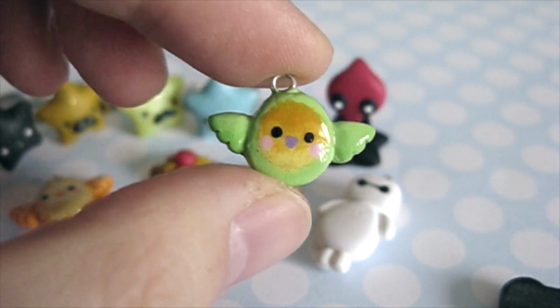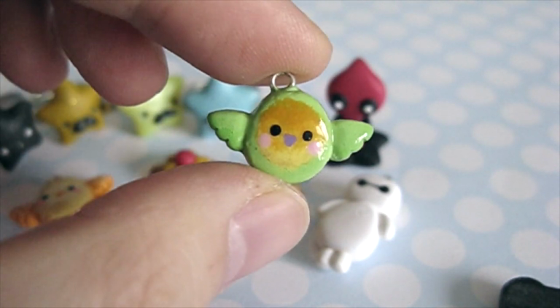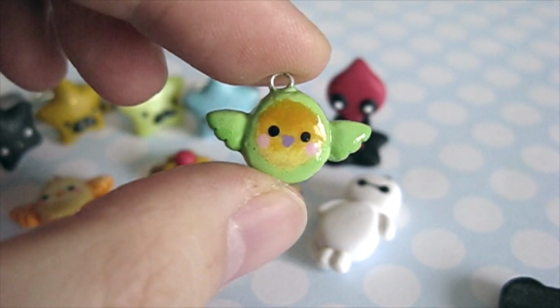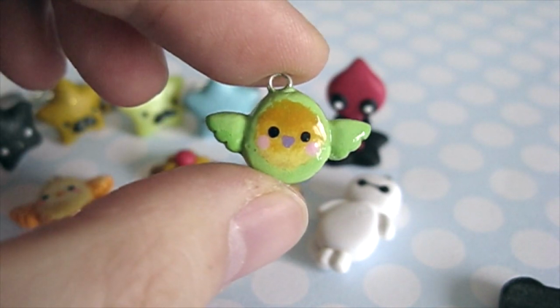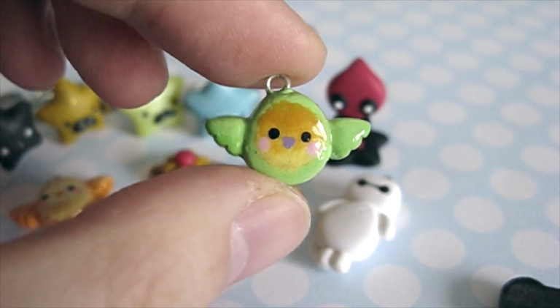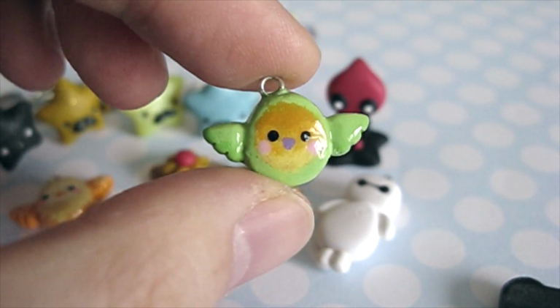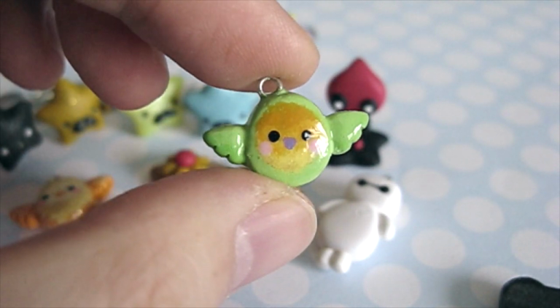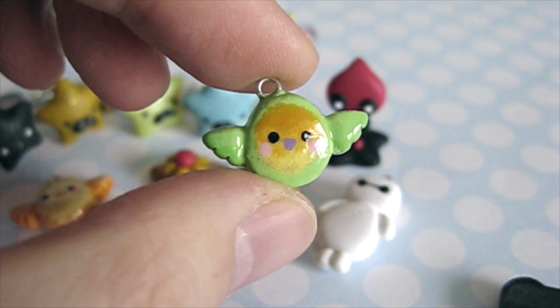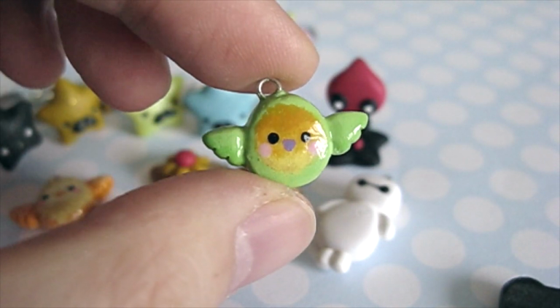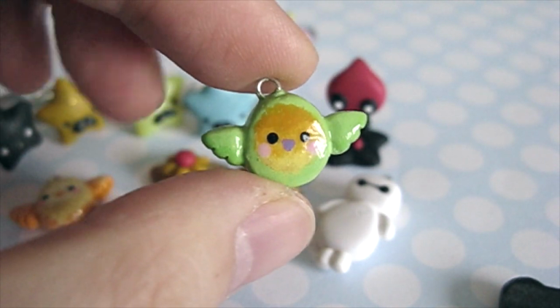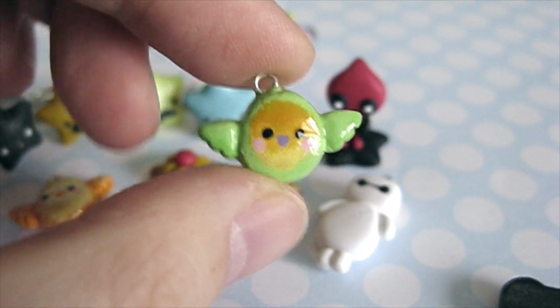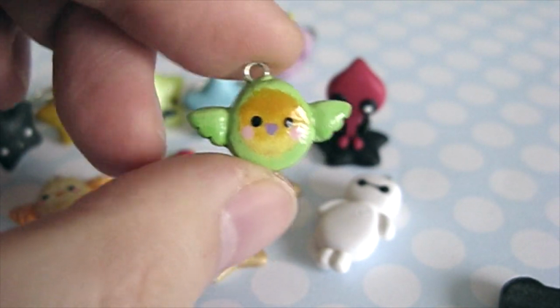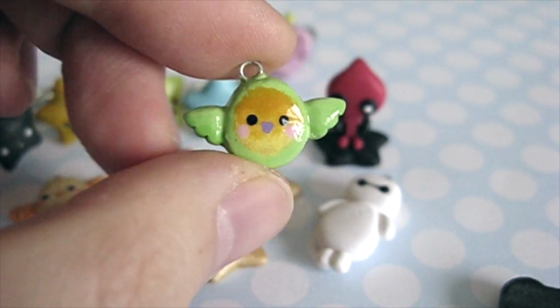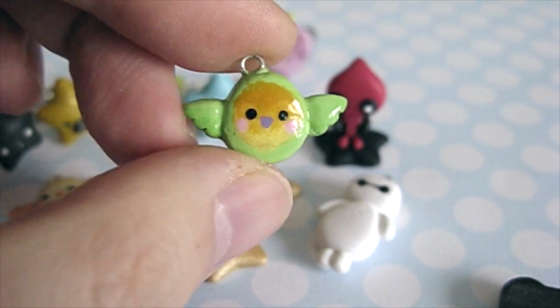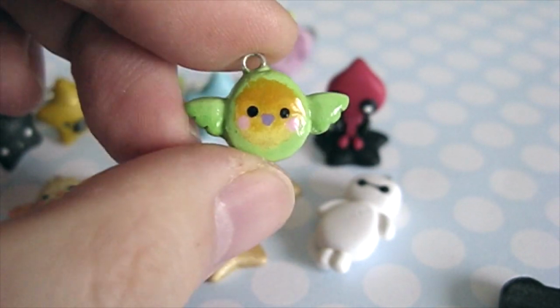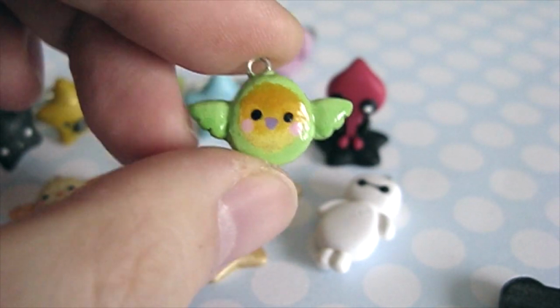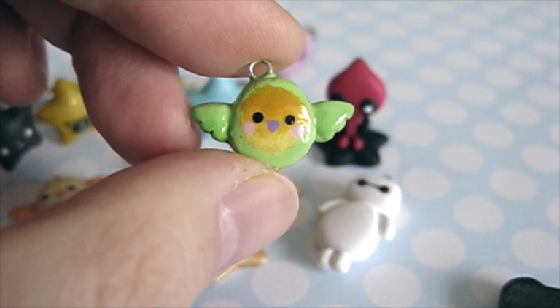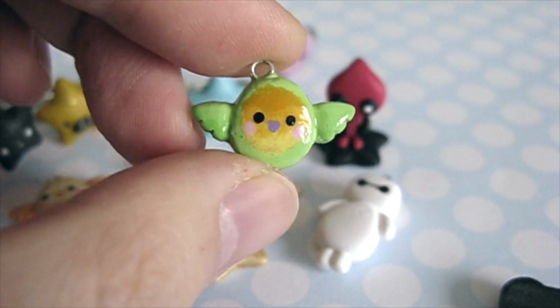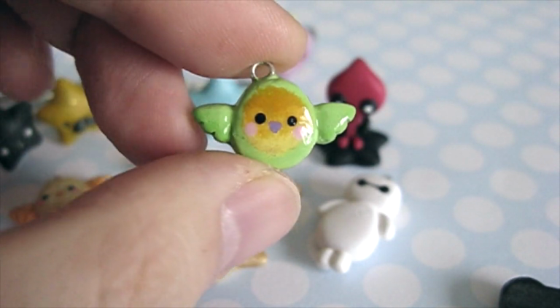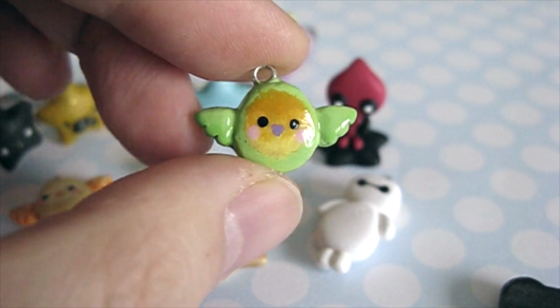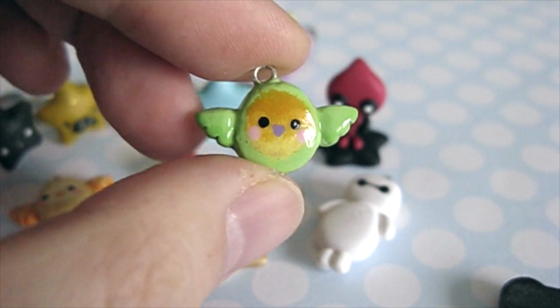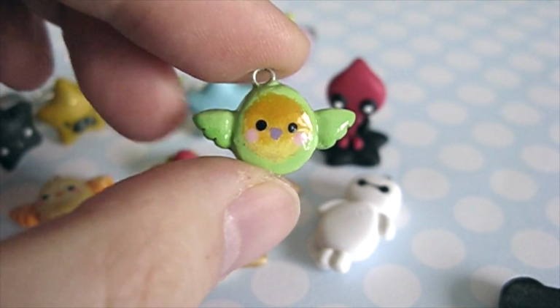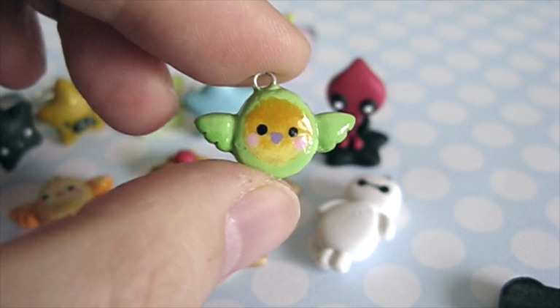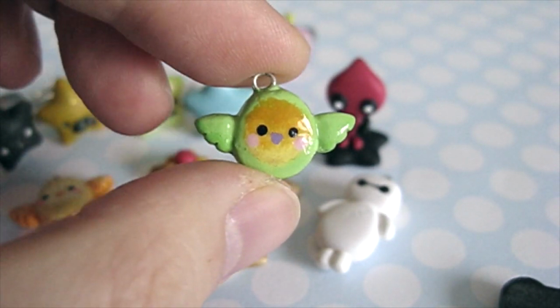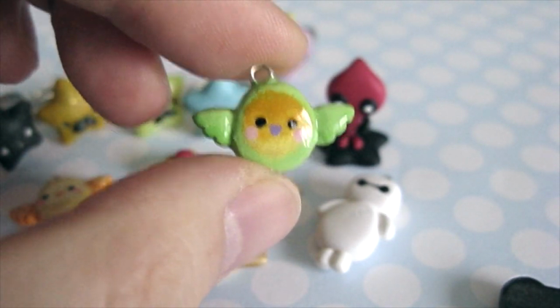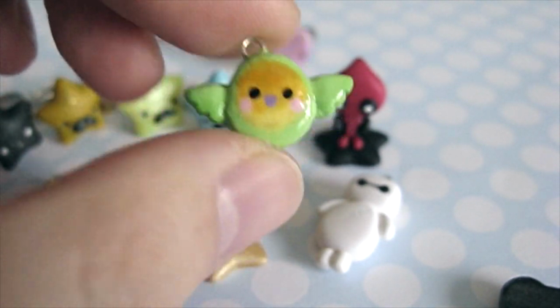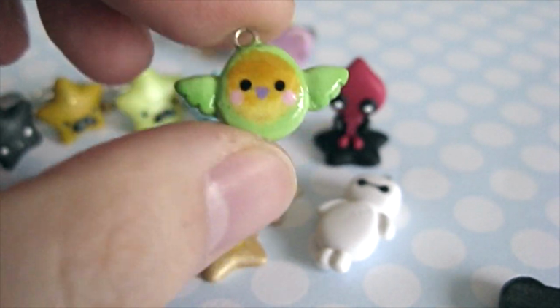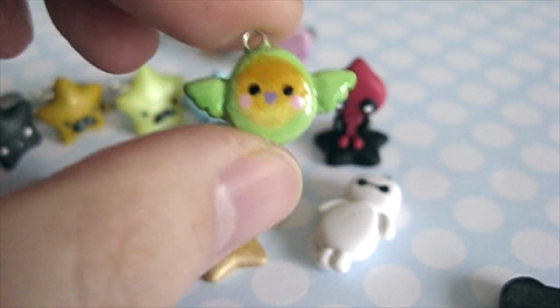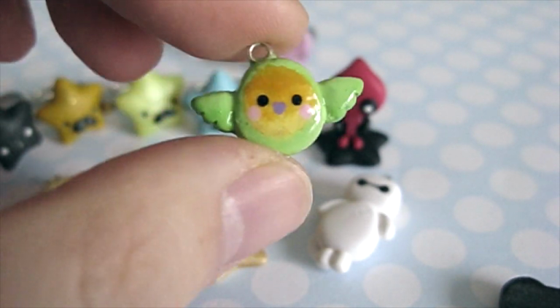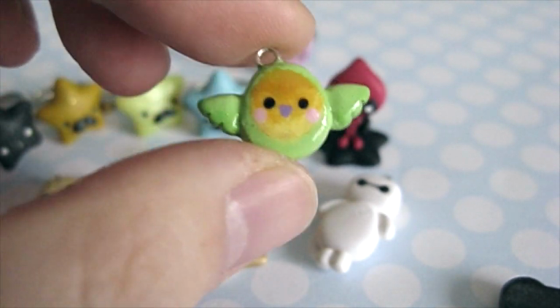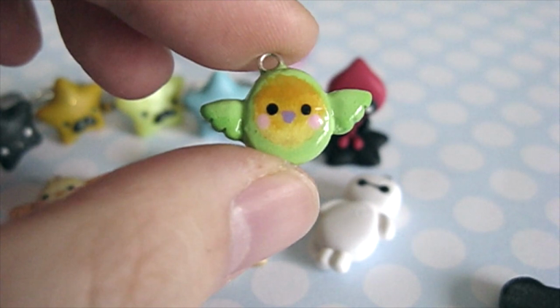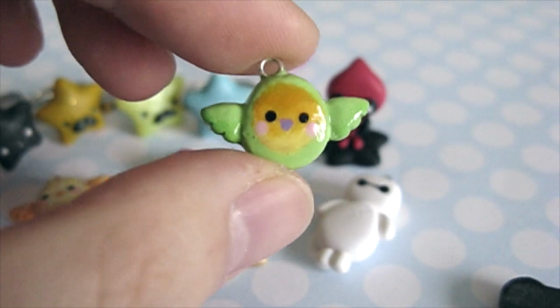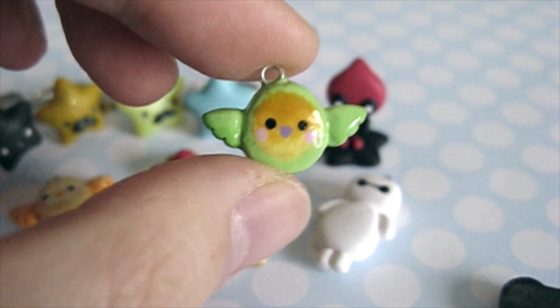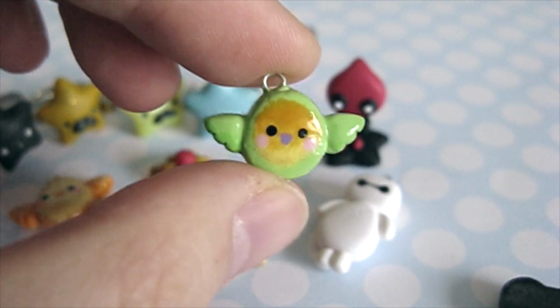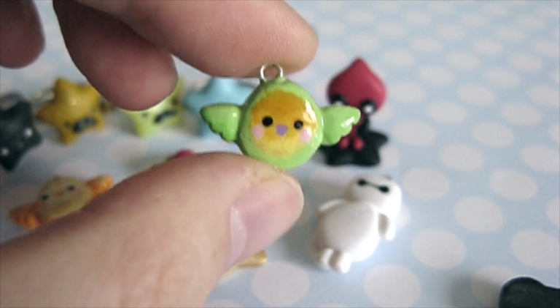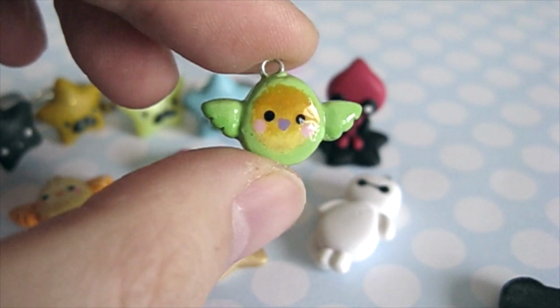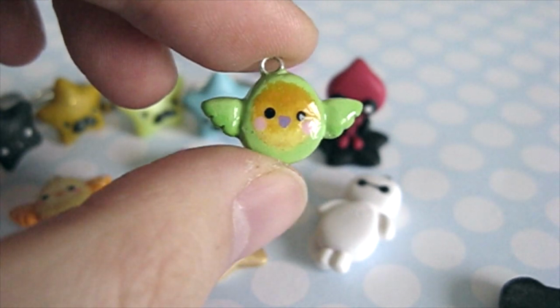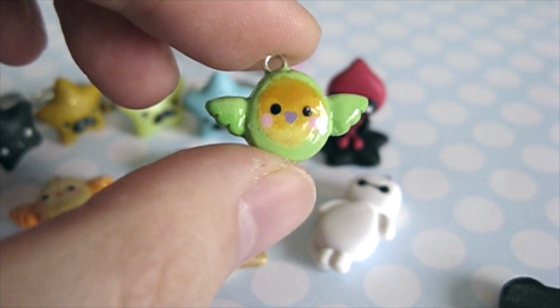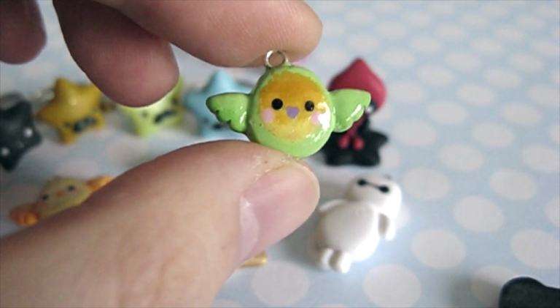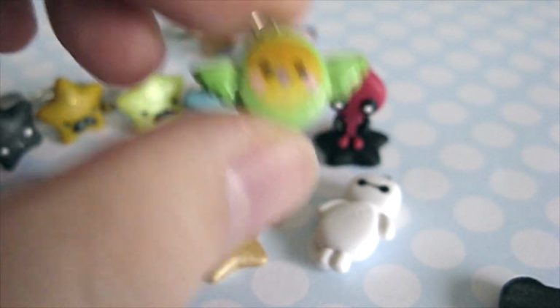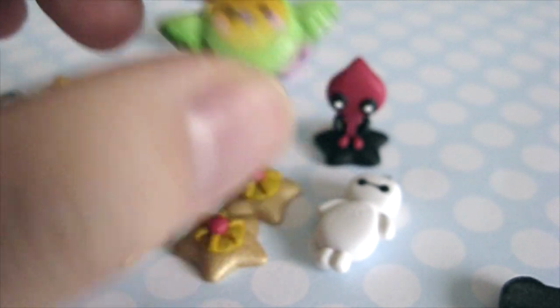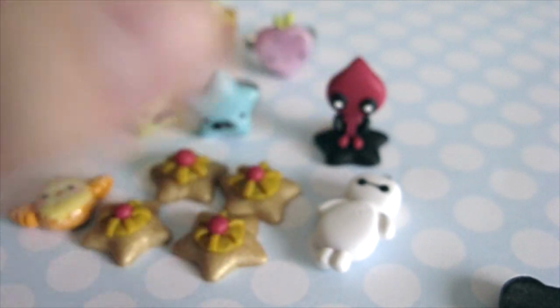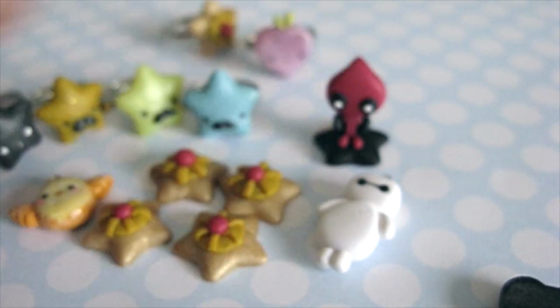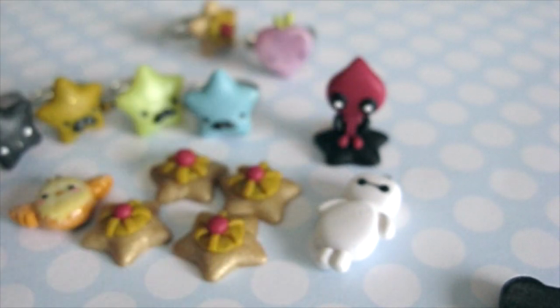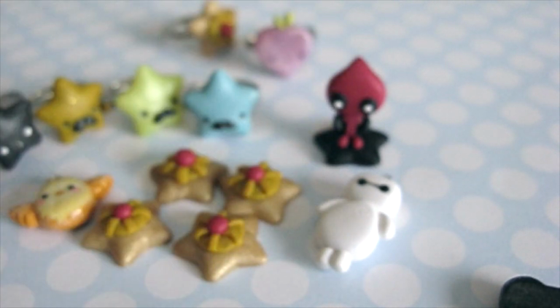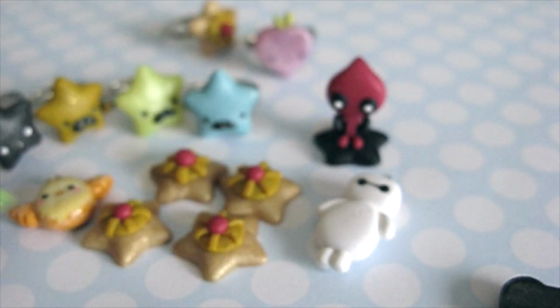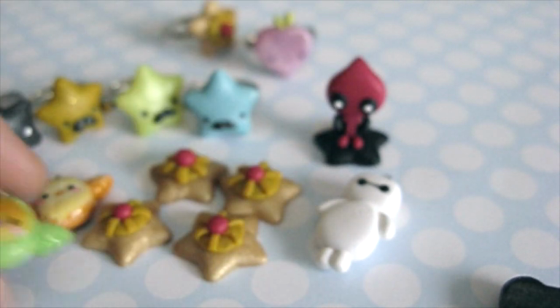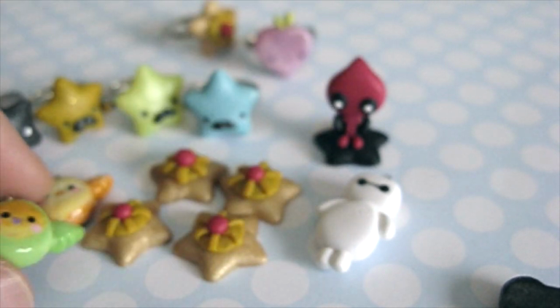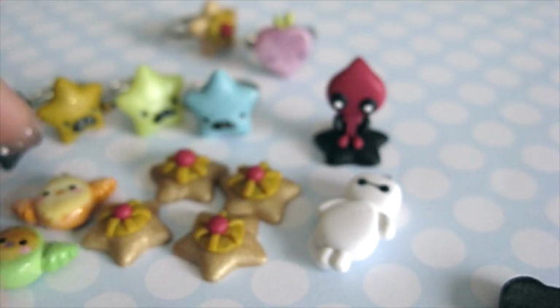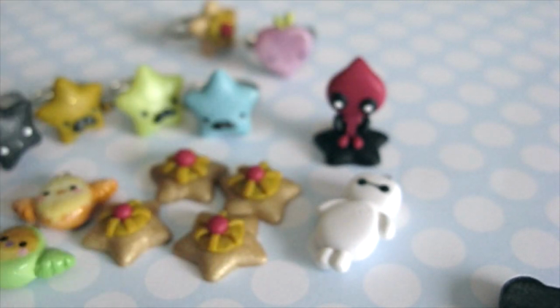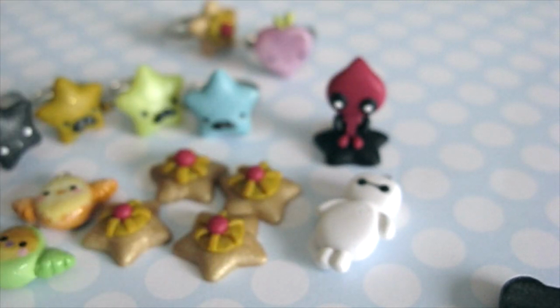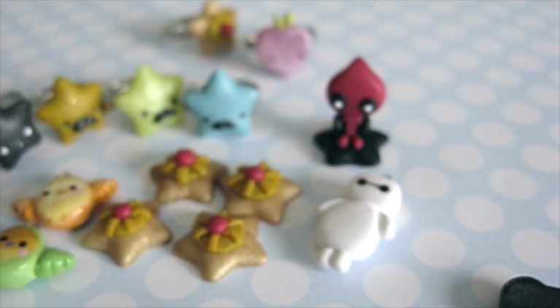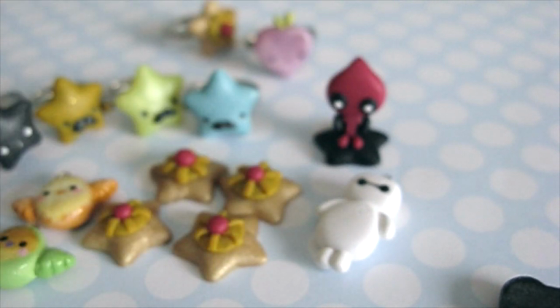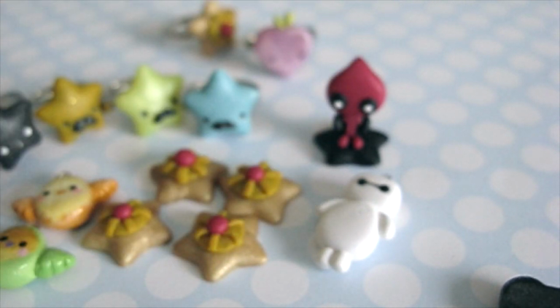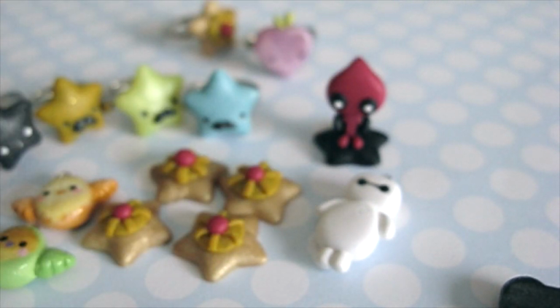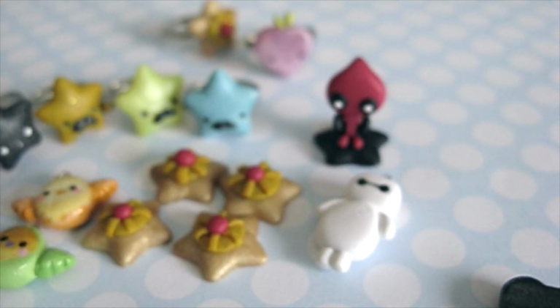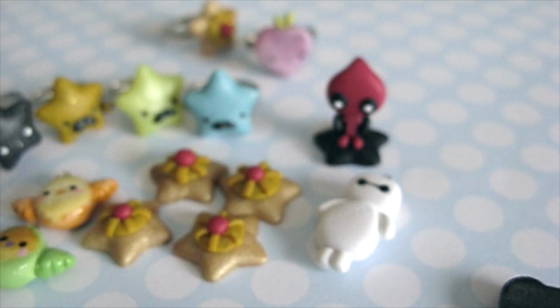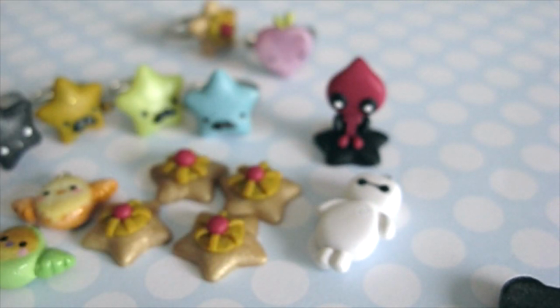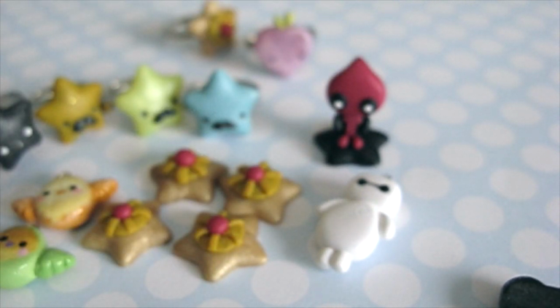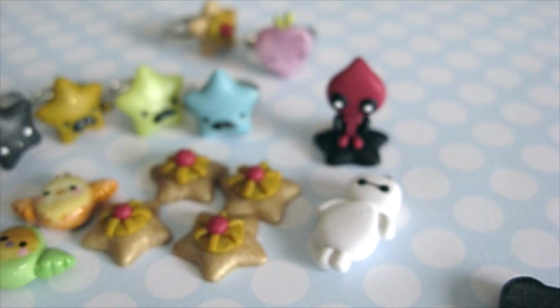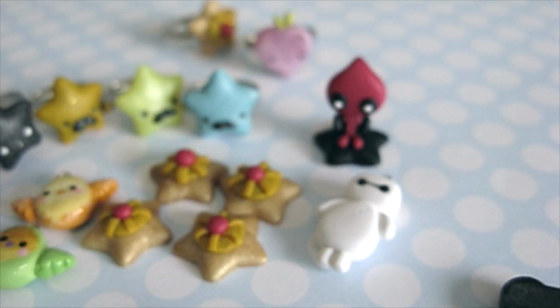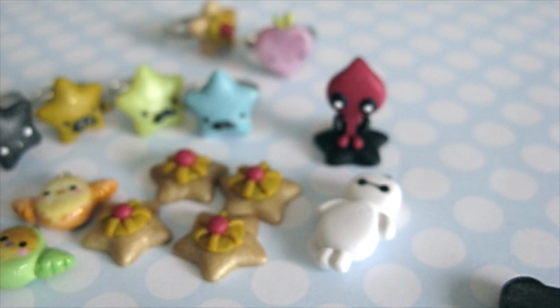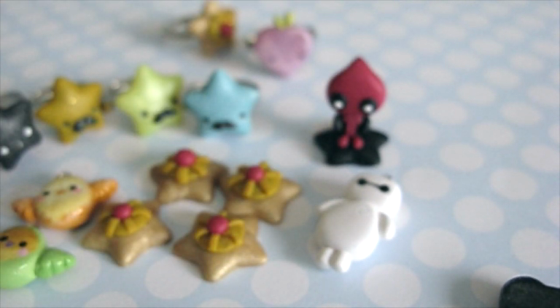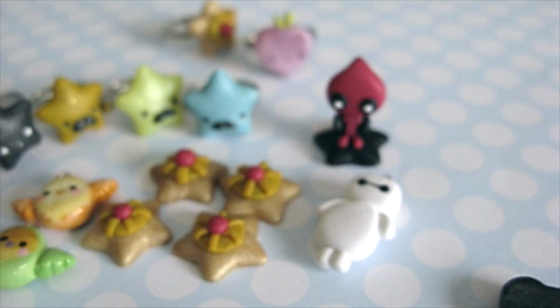I made a bunch of these a while ago but I never put them in a charm update because I kept forgetting. So I made about six of them.